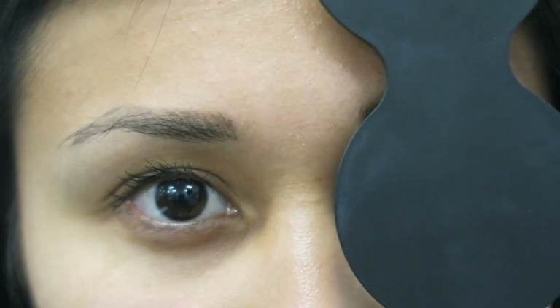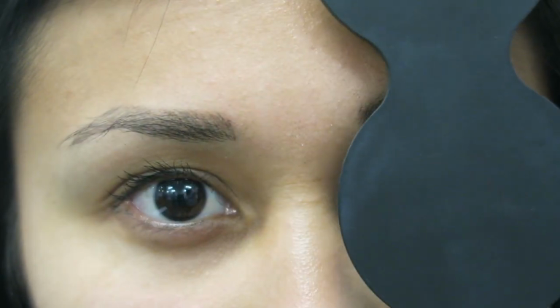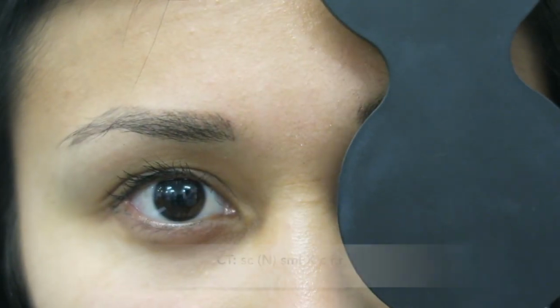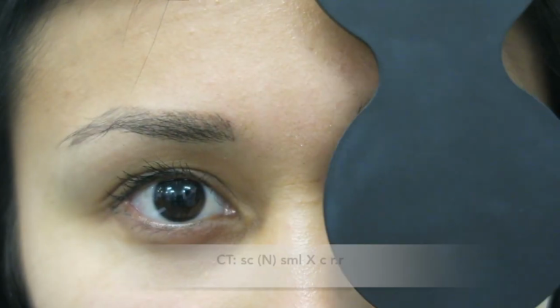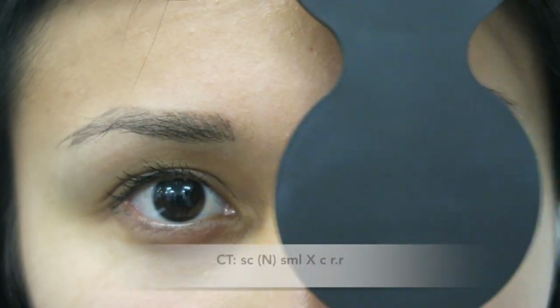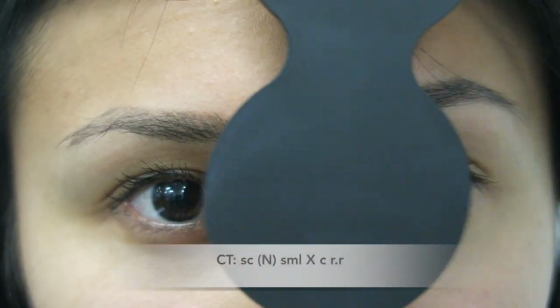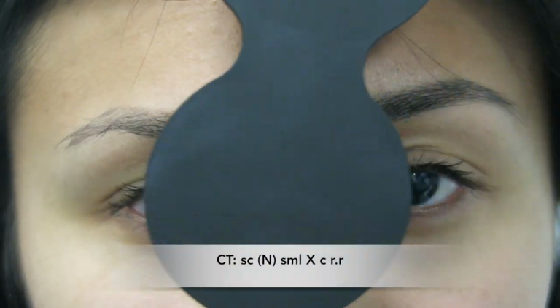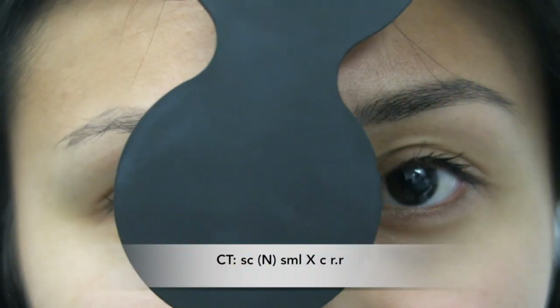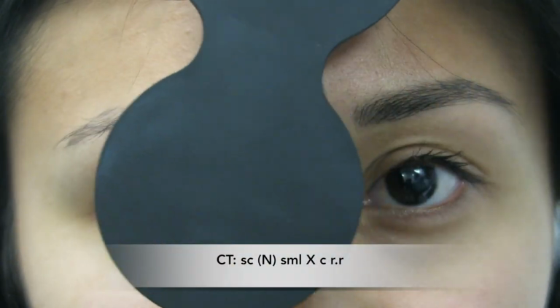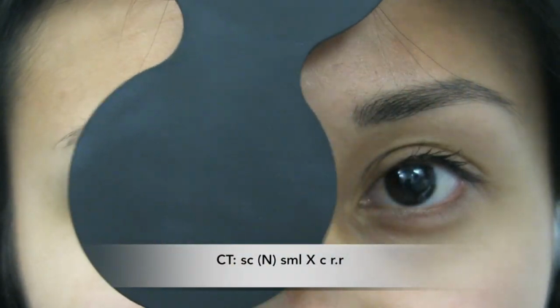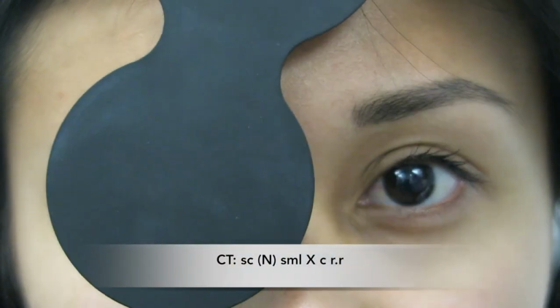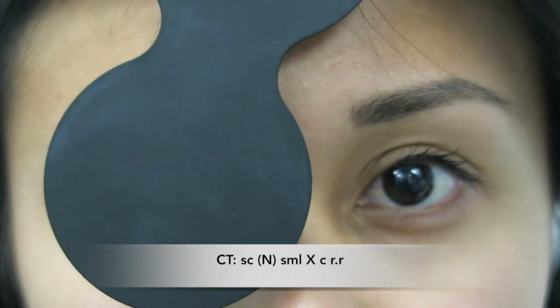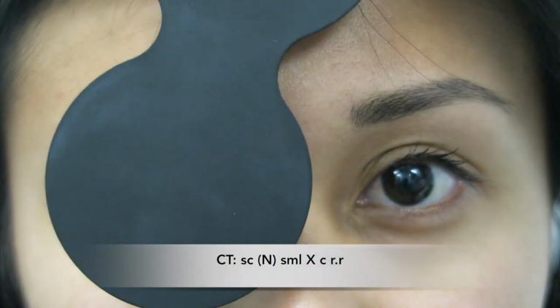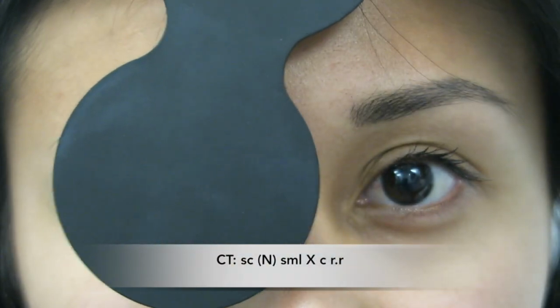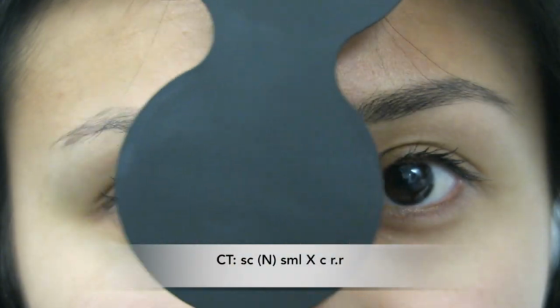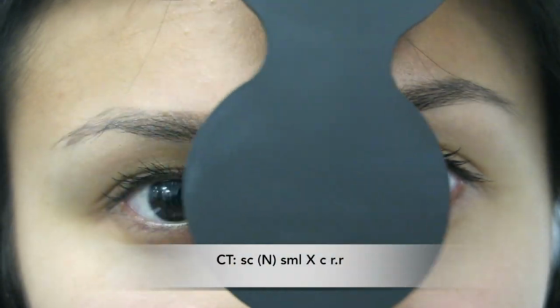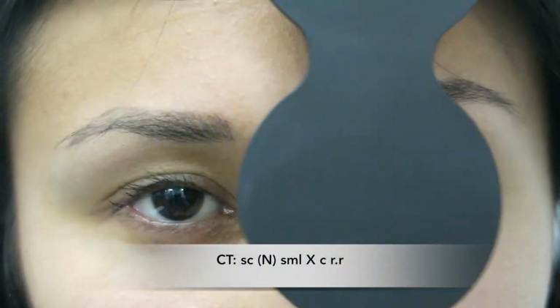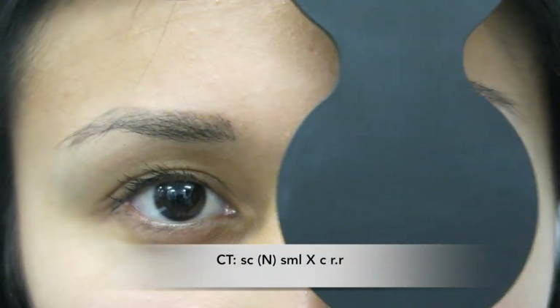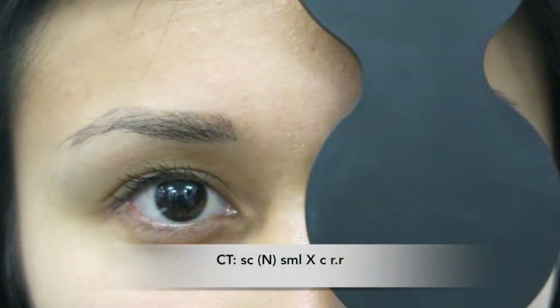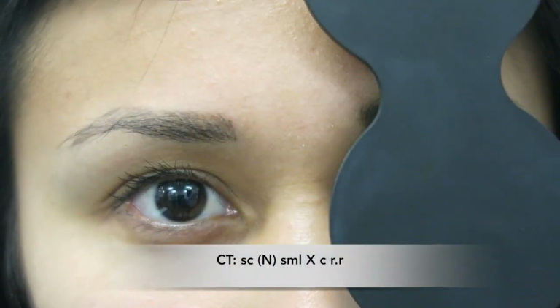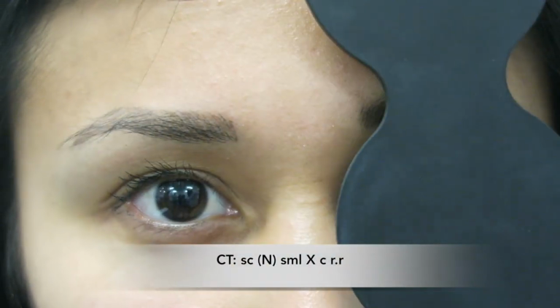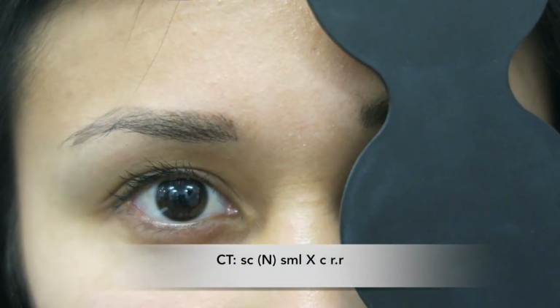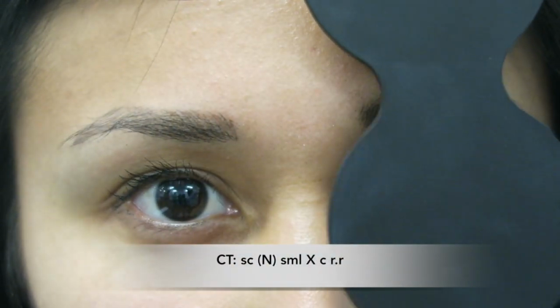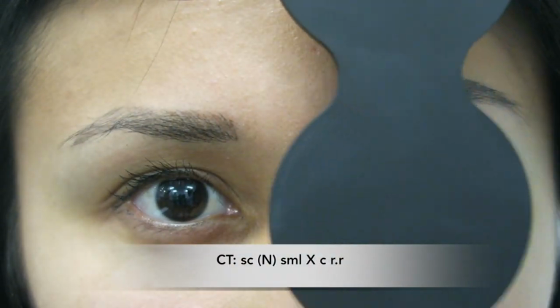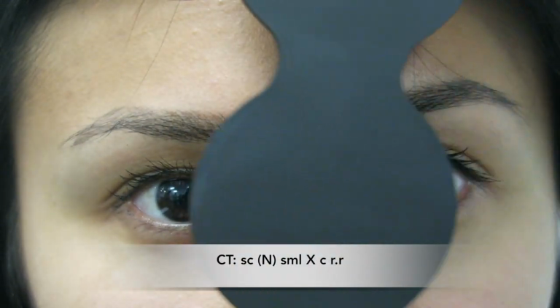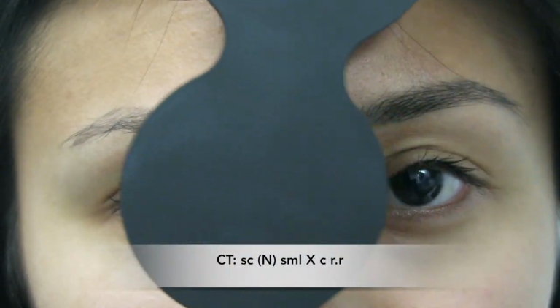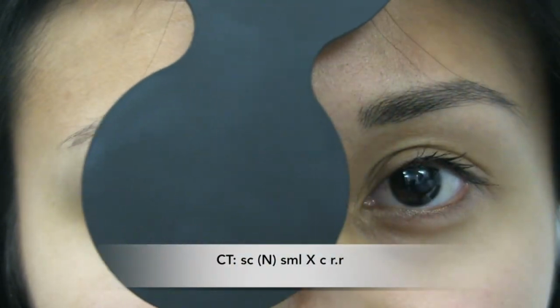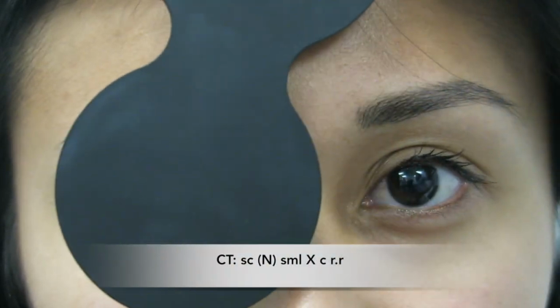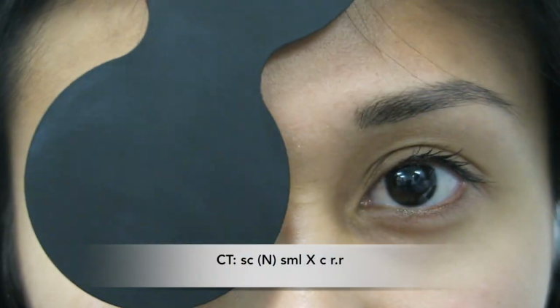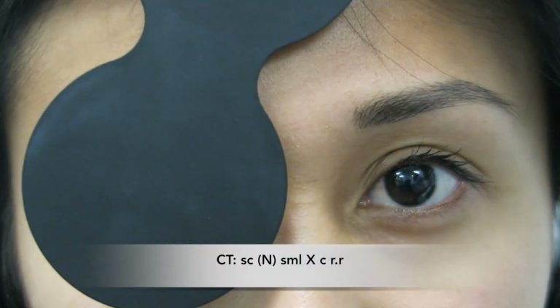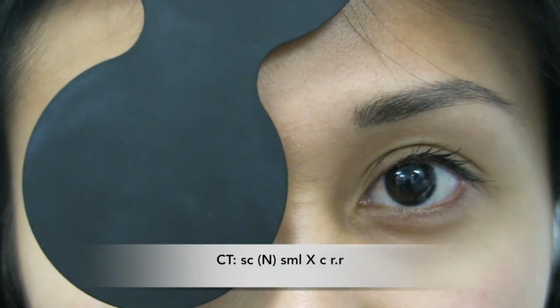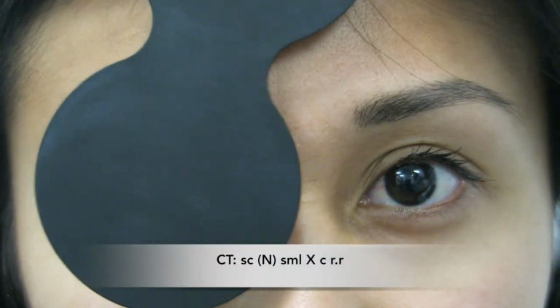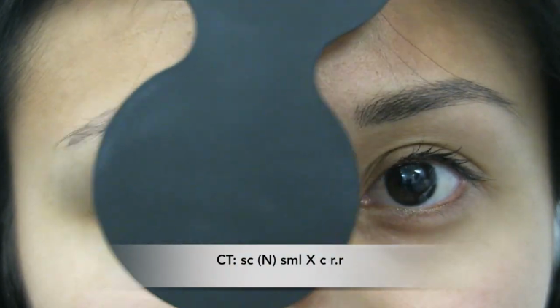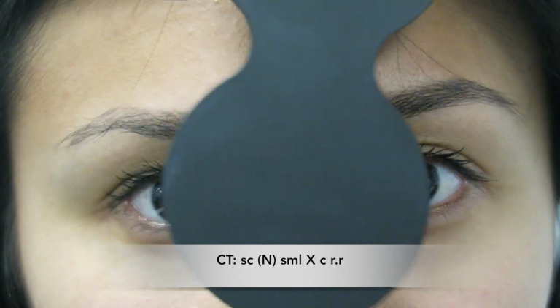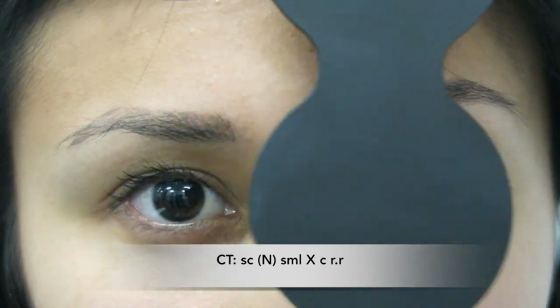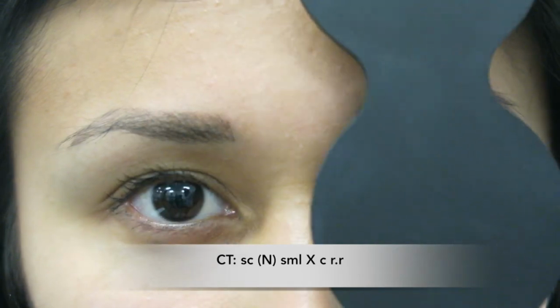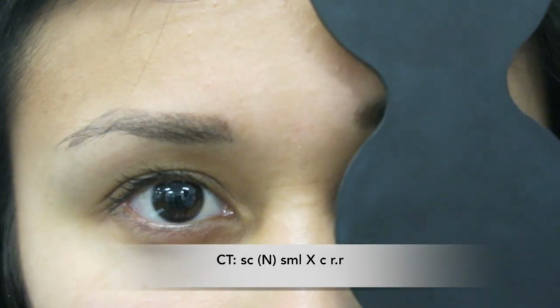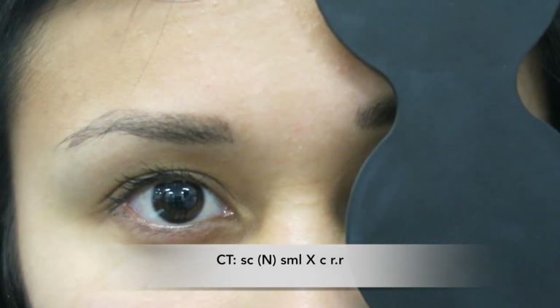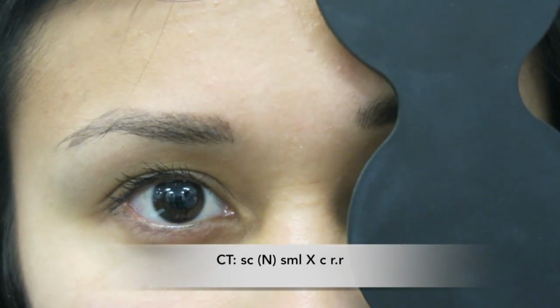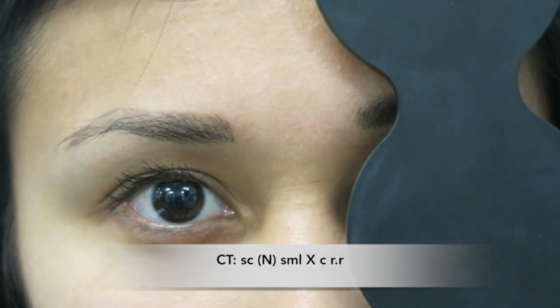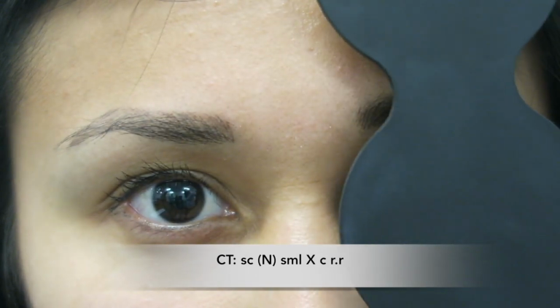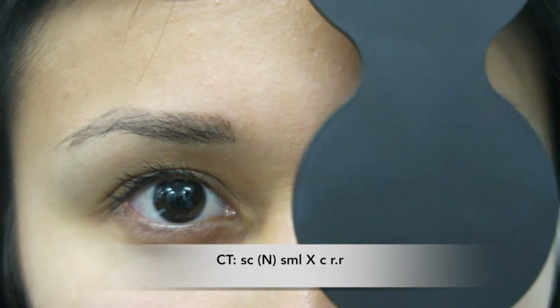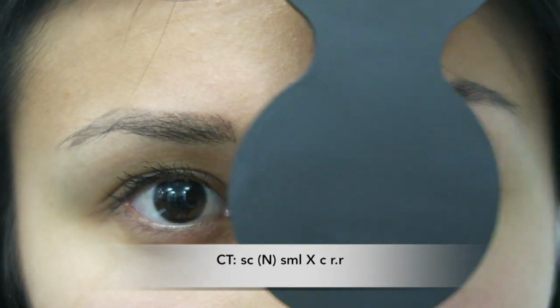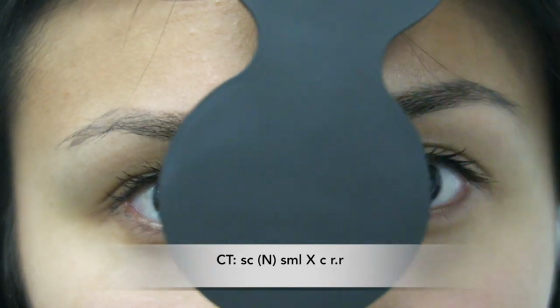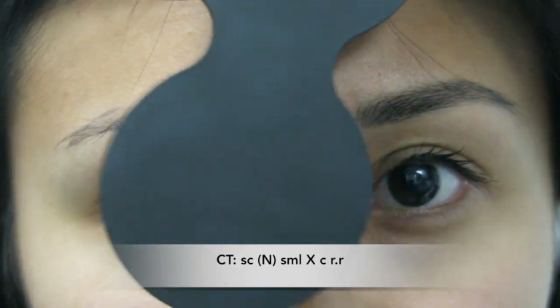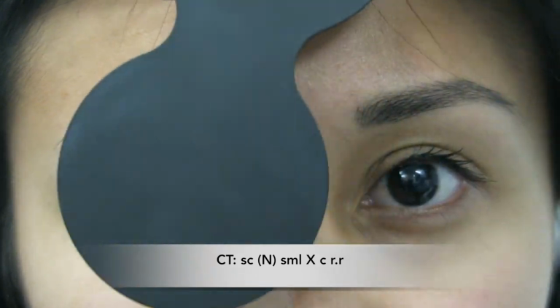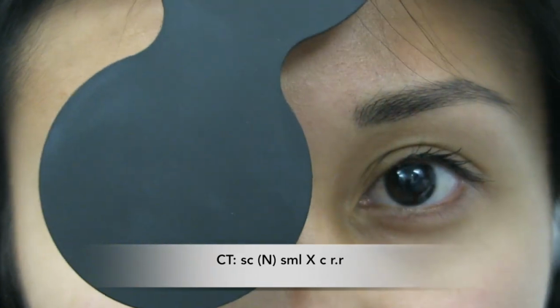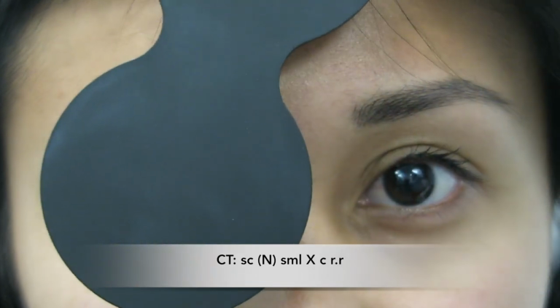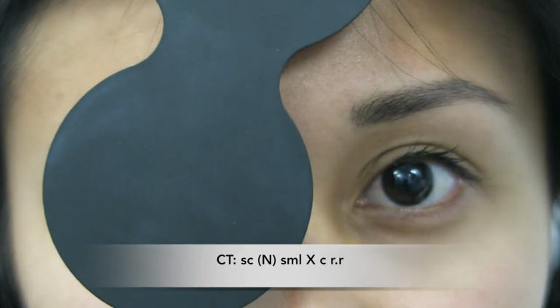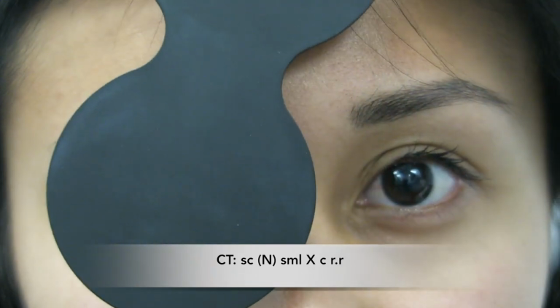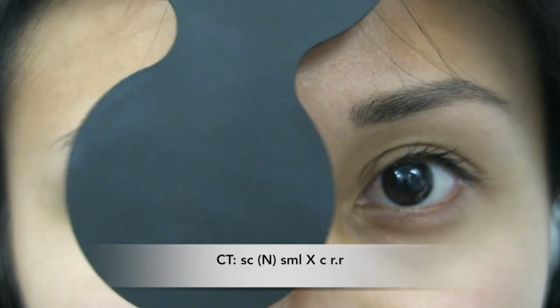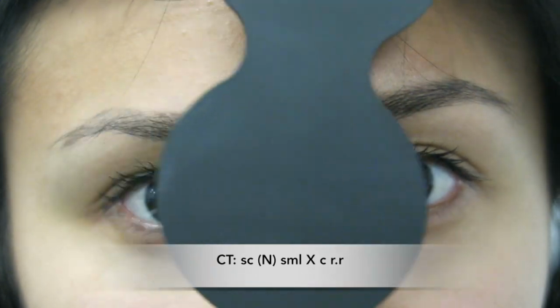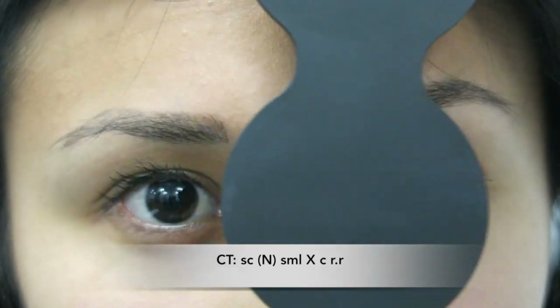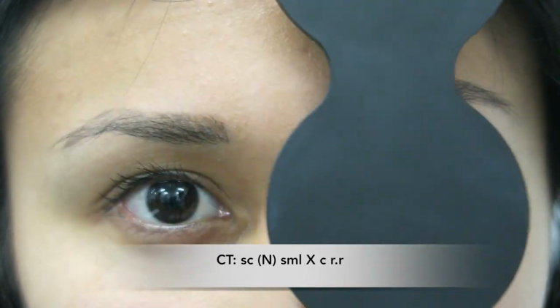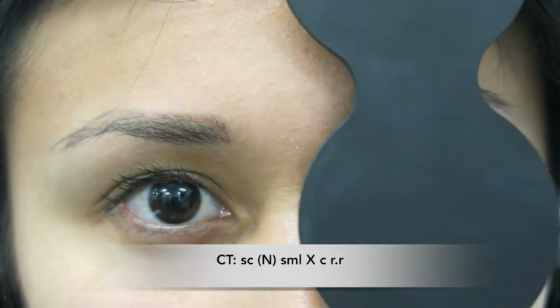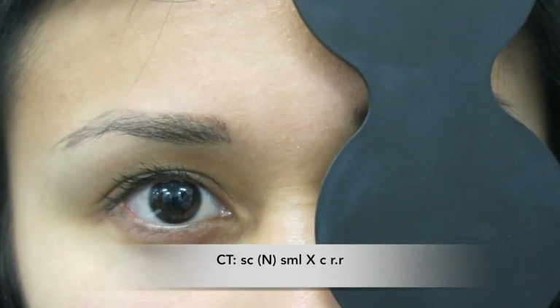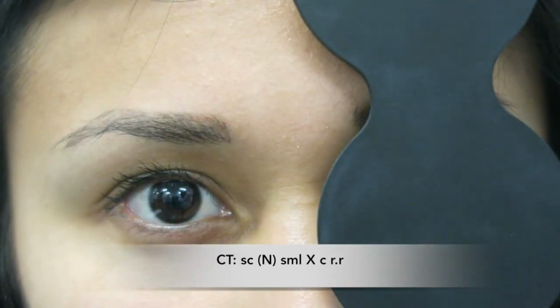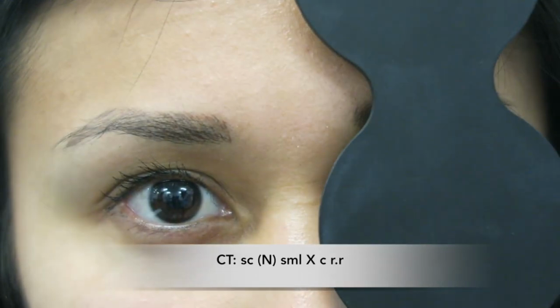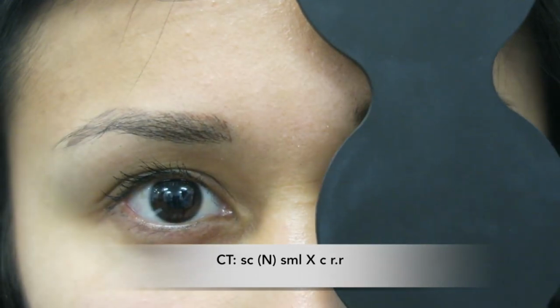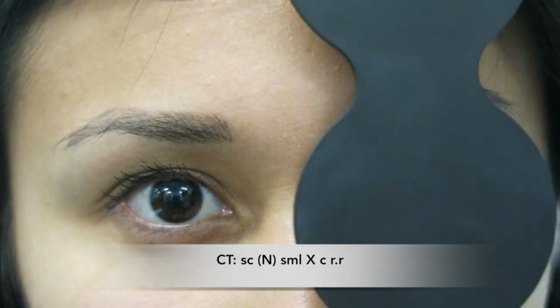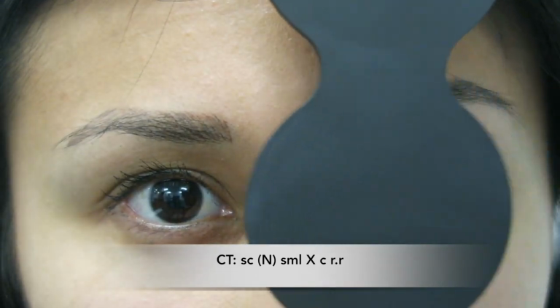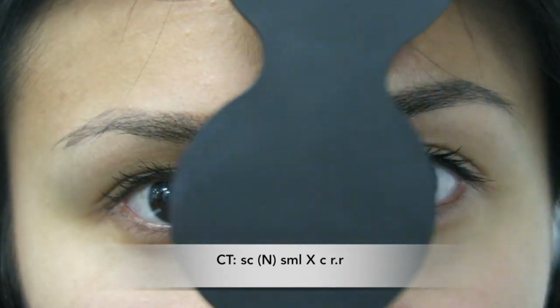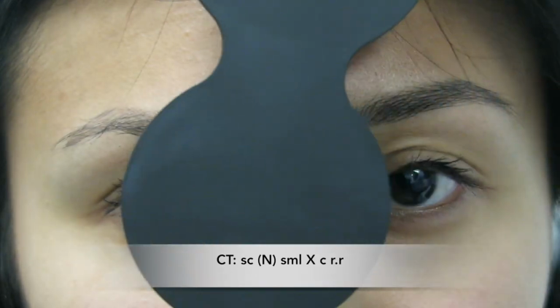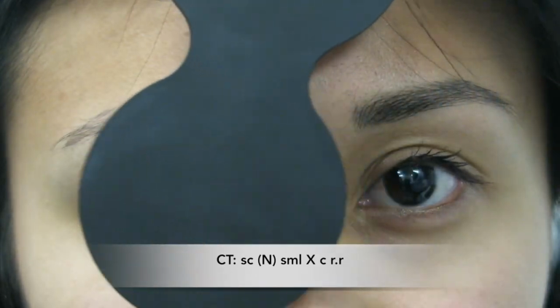The cover test shows a small exophoria at near with rapid recovery. The recording is below.